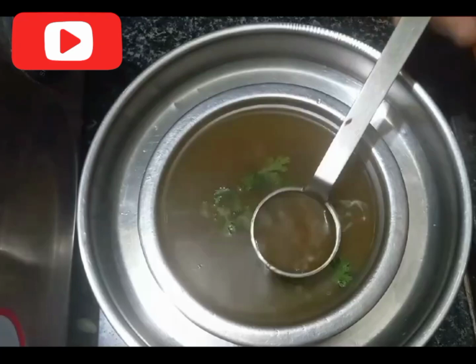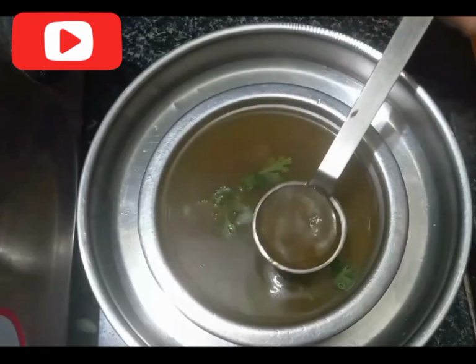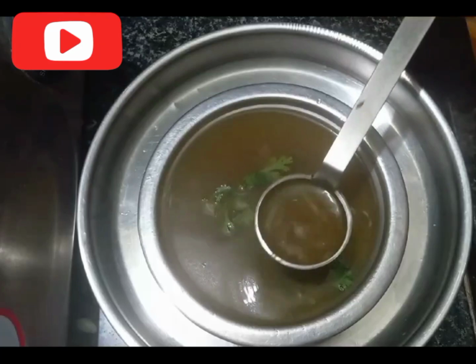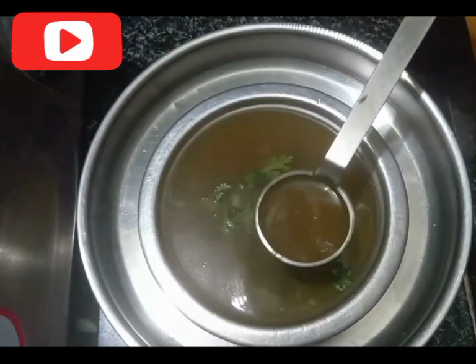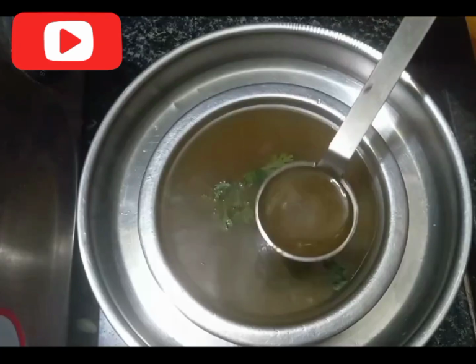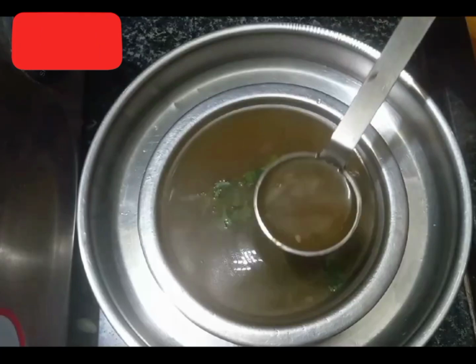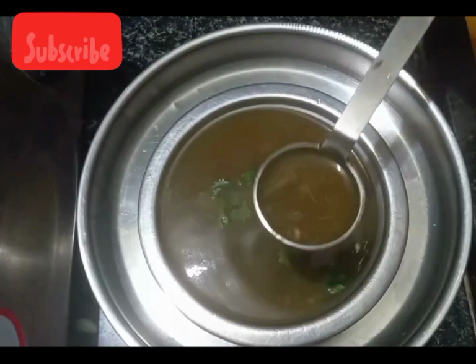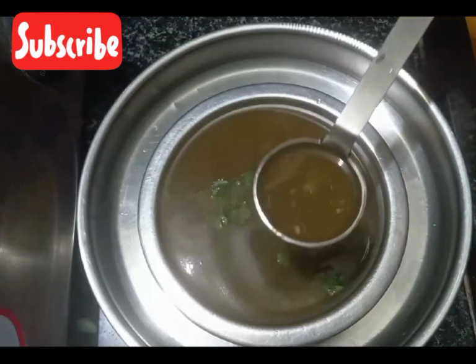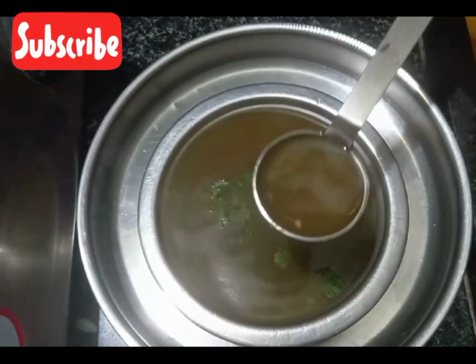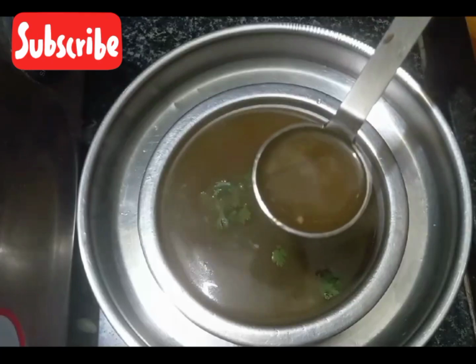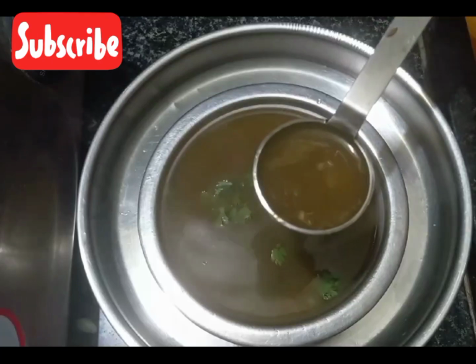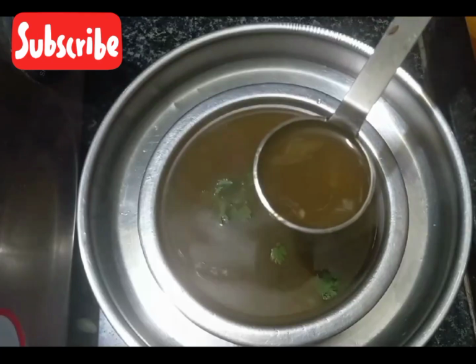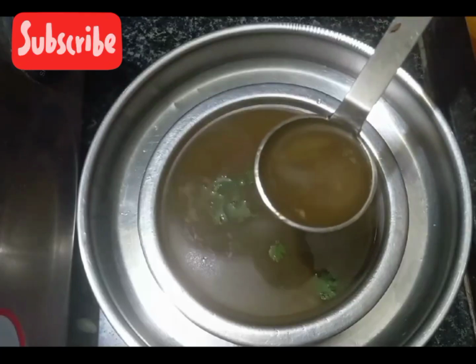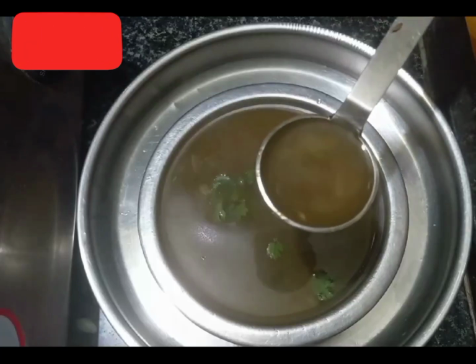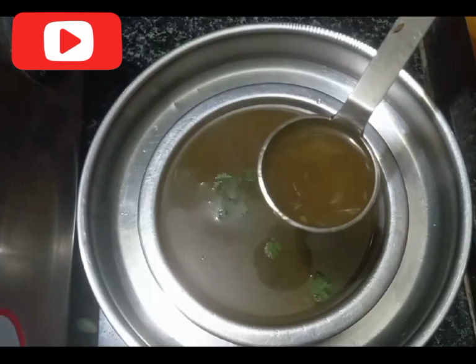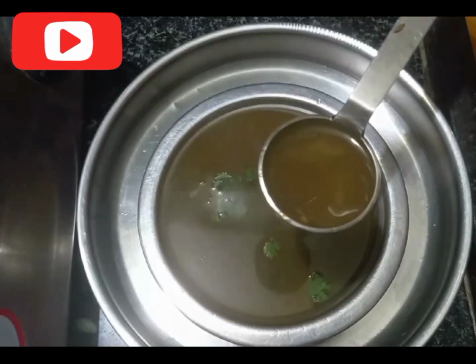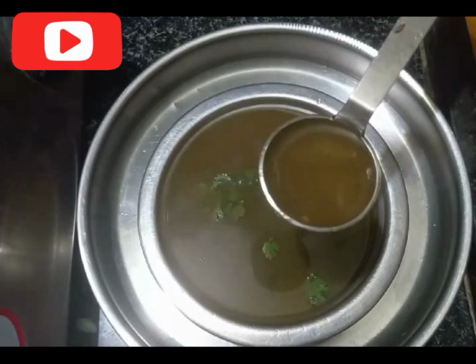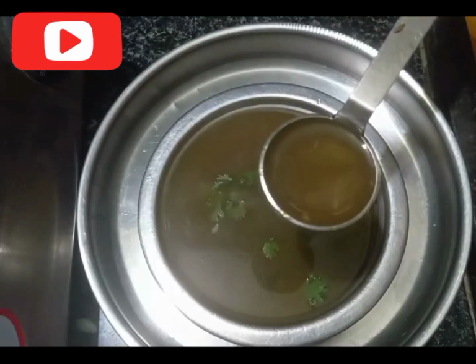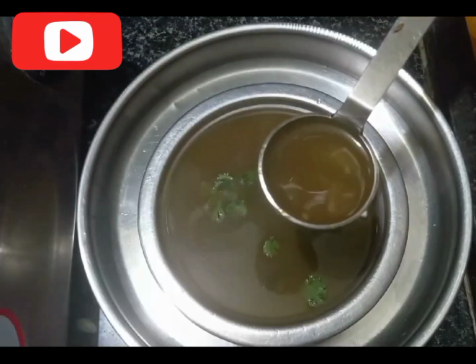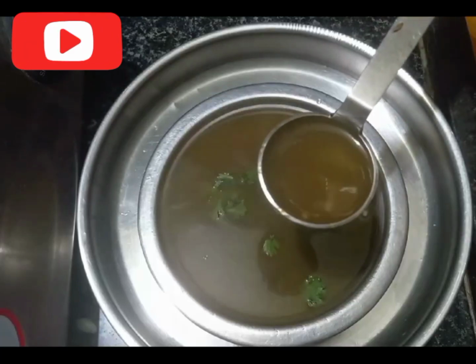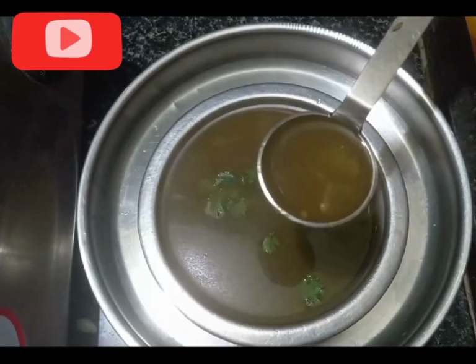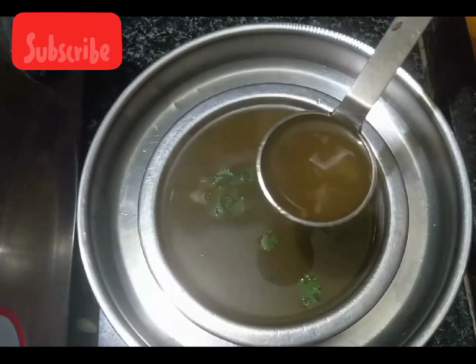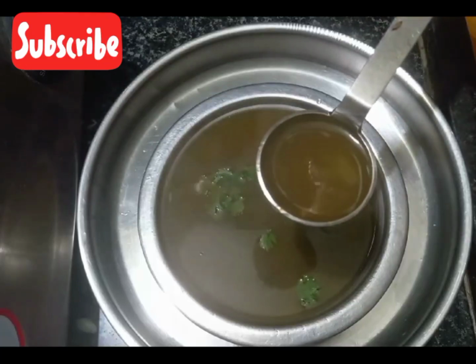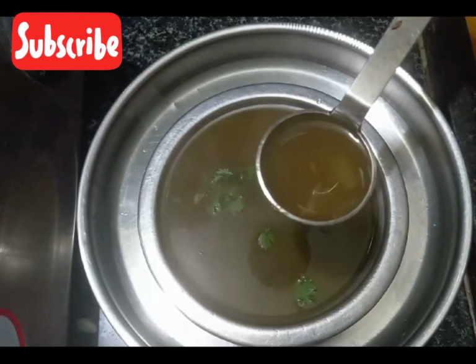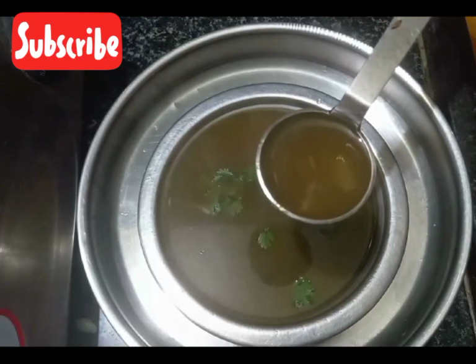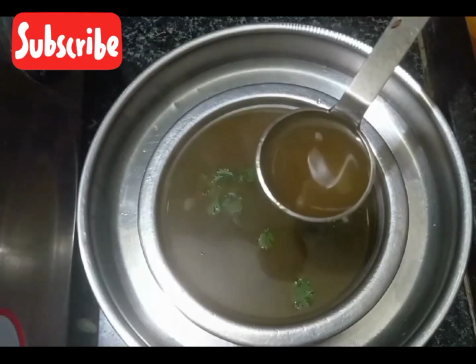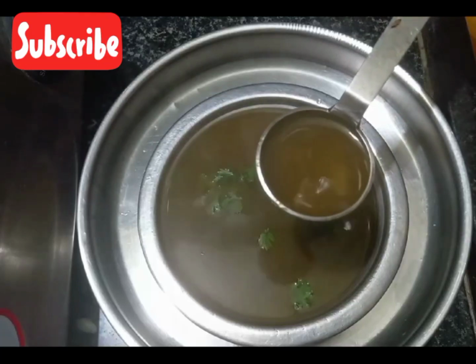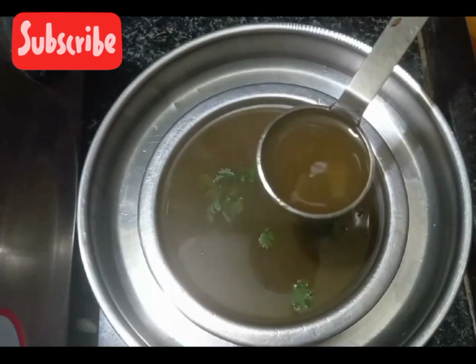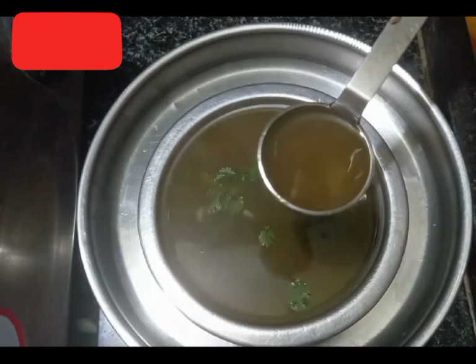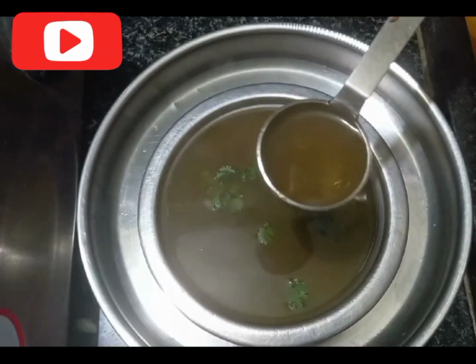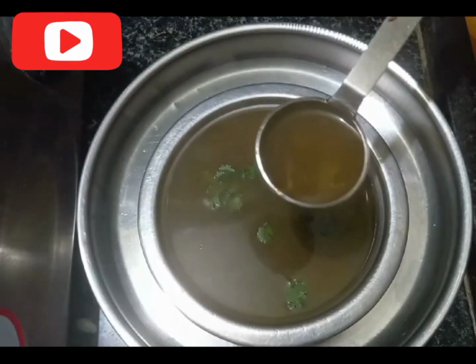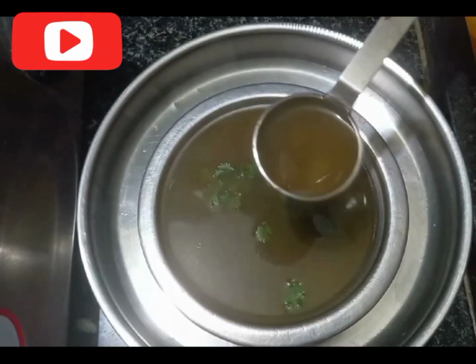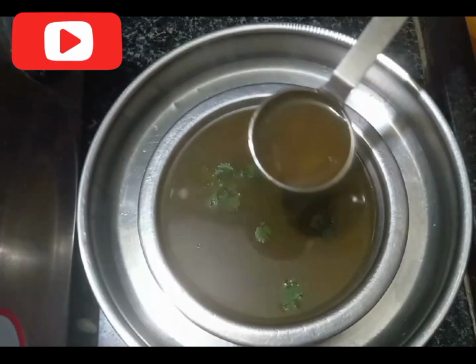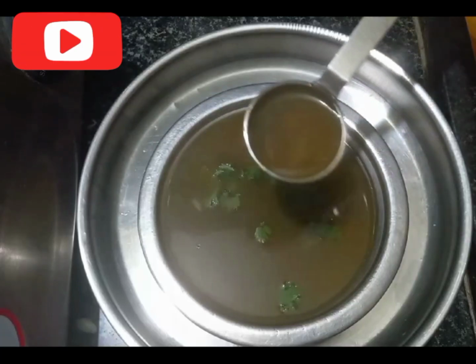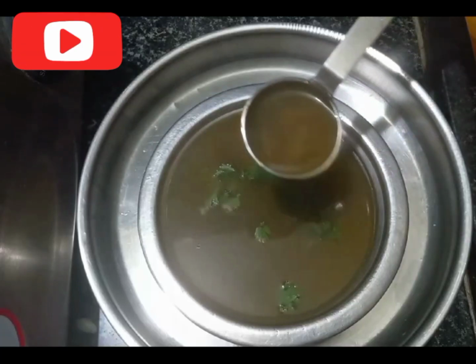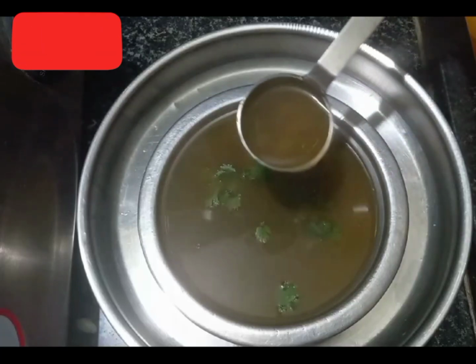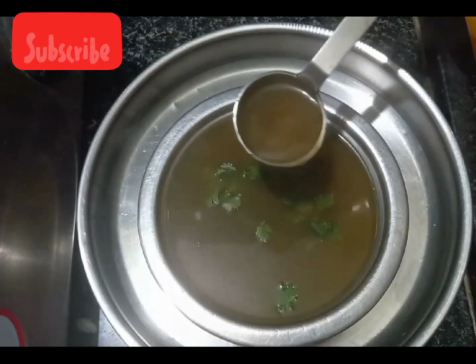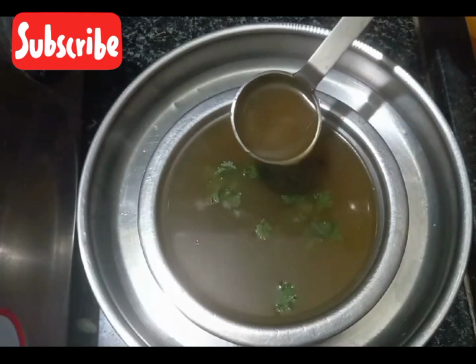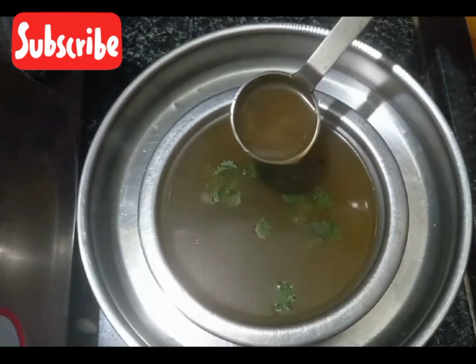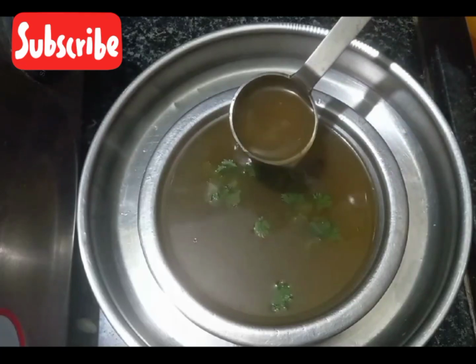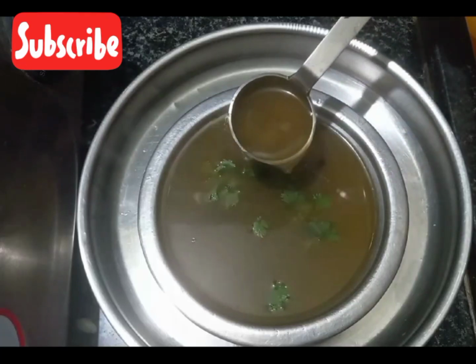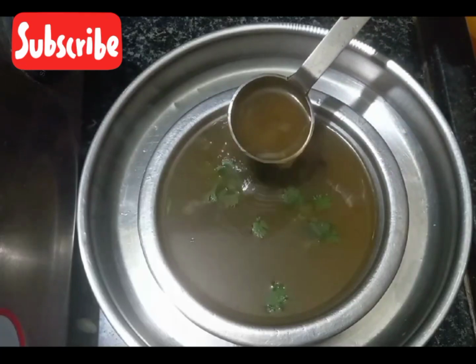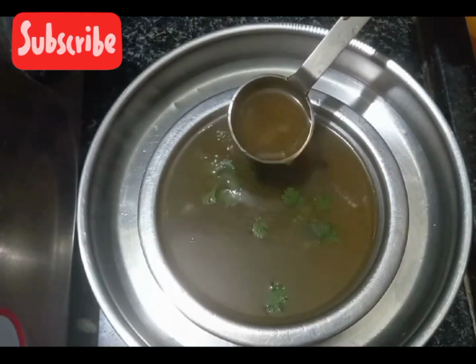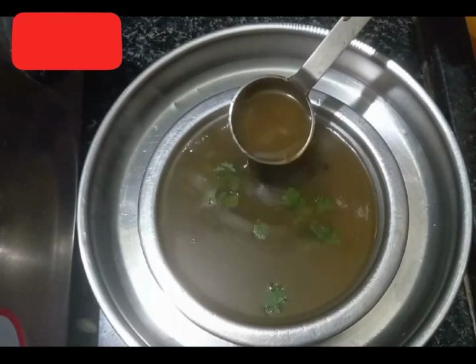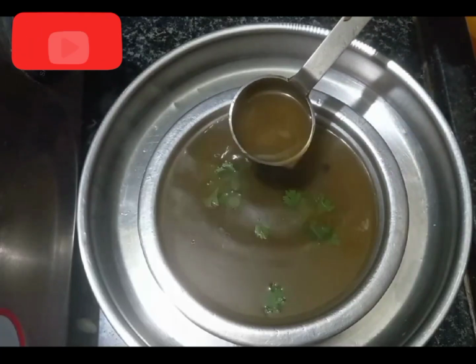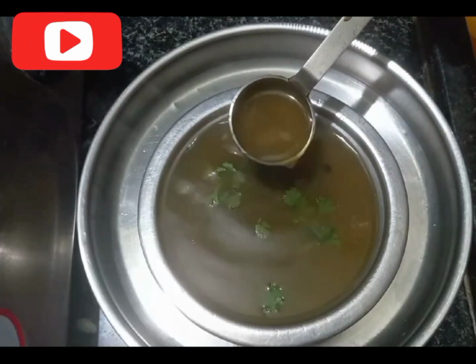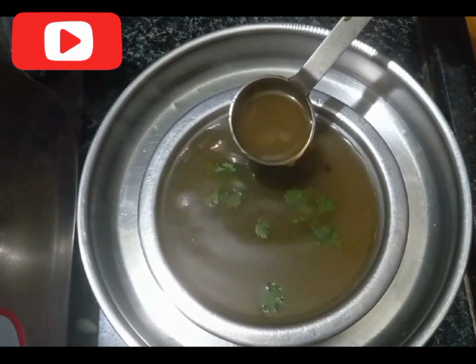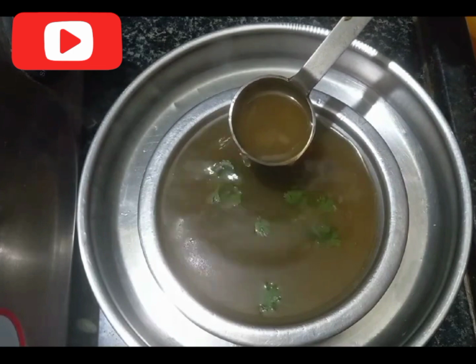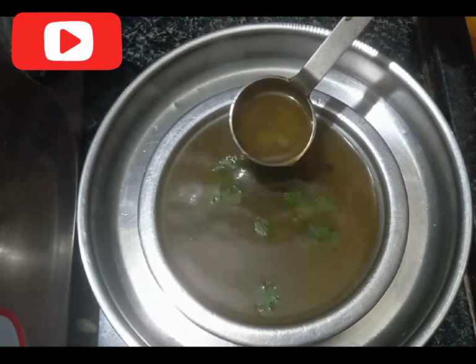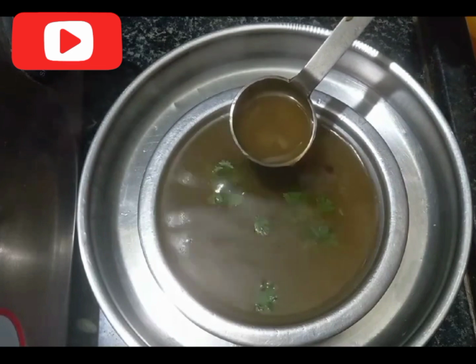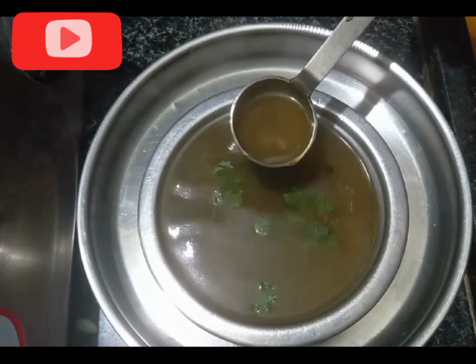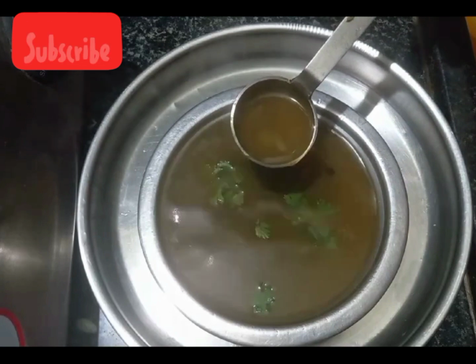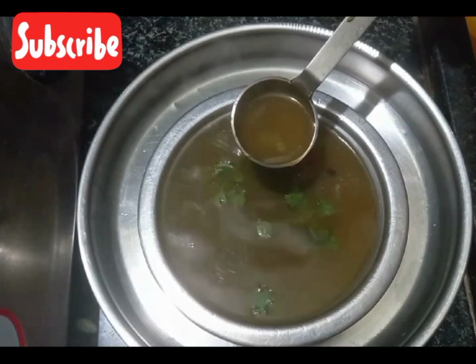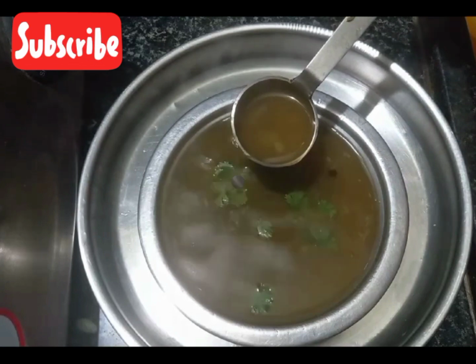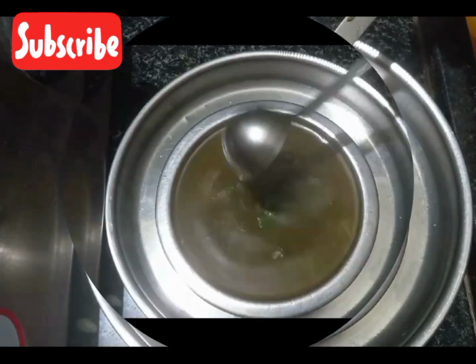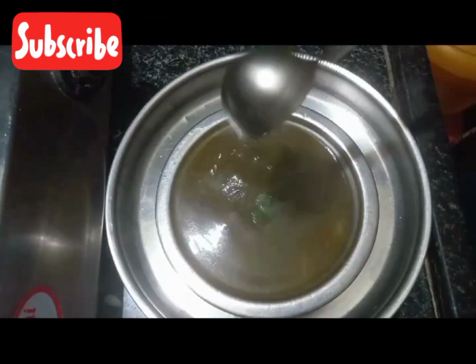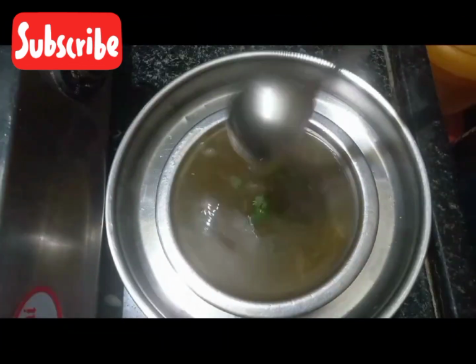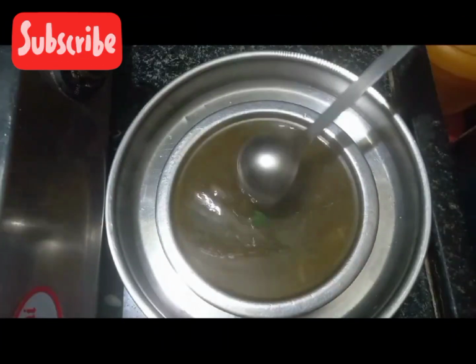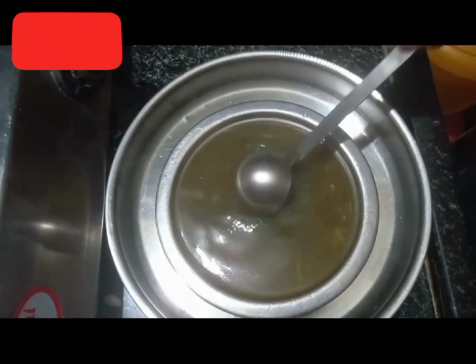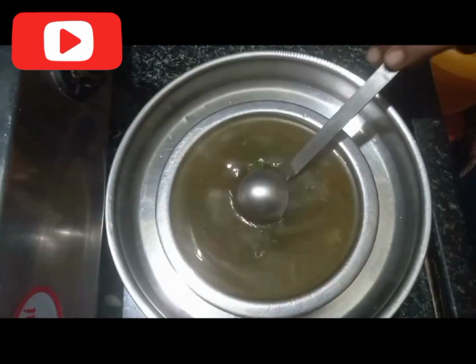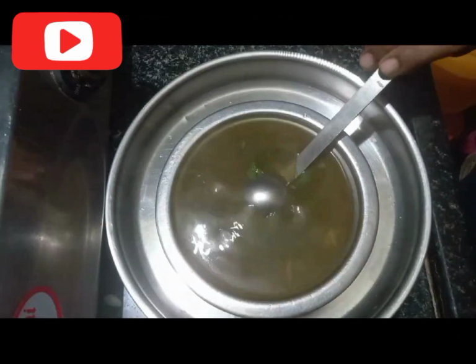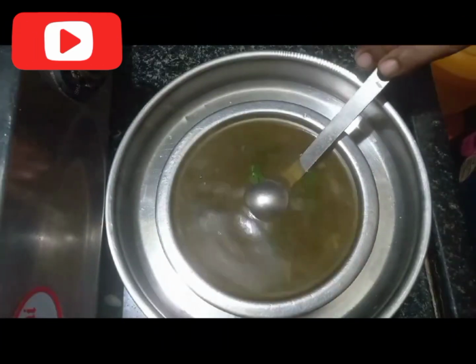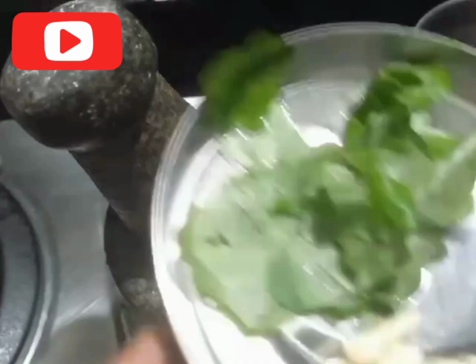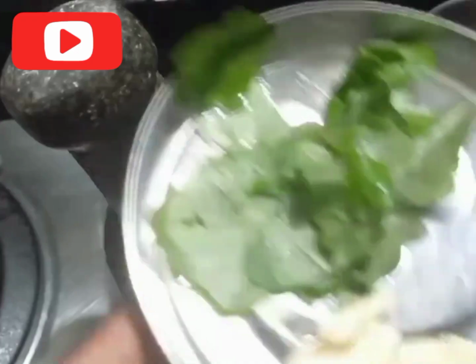This is a vegan soup based on the banana. Welcome to Pakistan Food Tamil. We will eat the food in this kitchen.